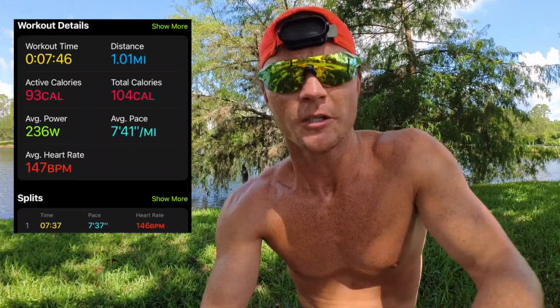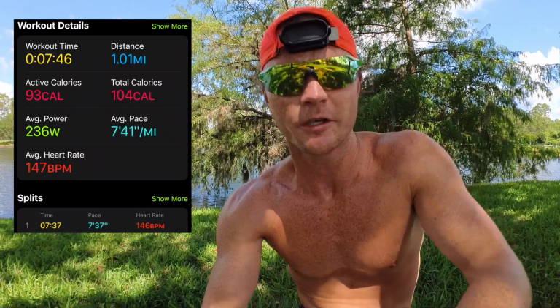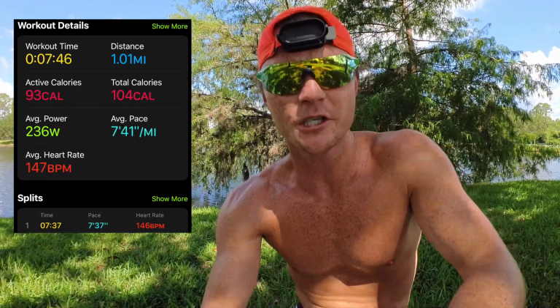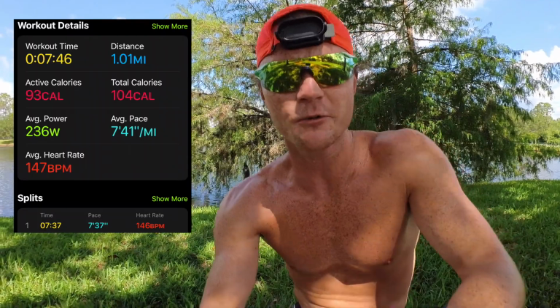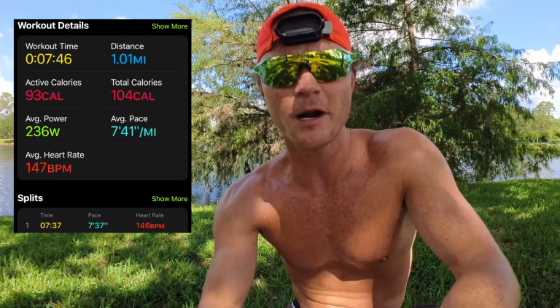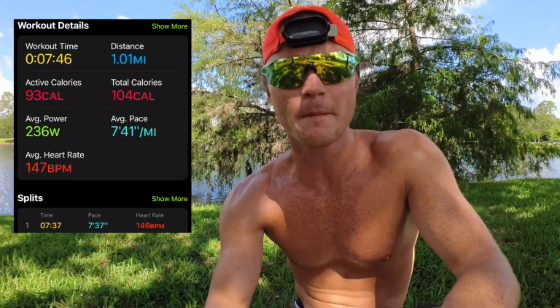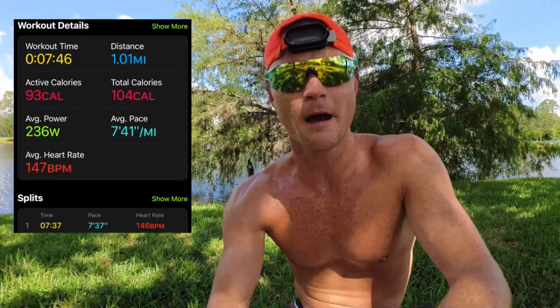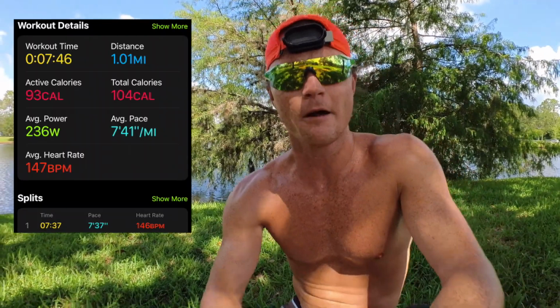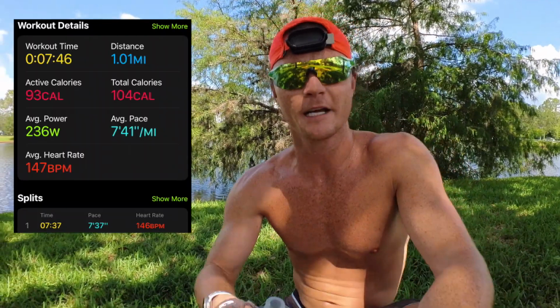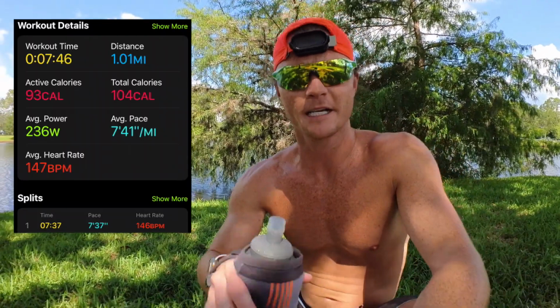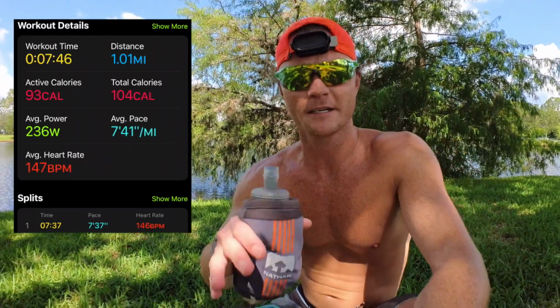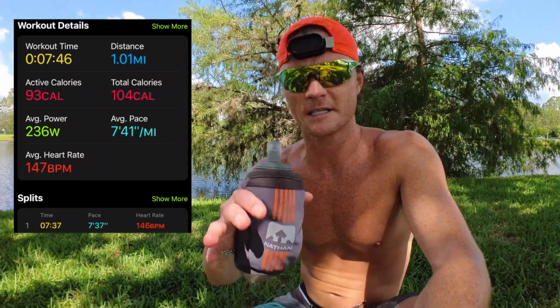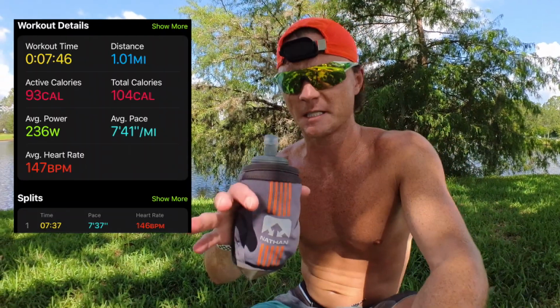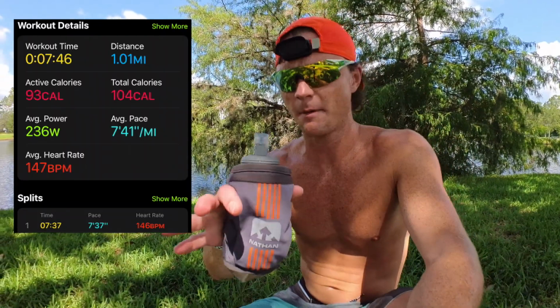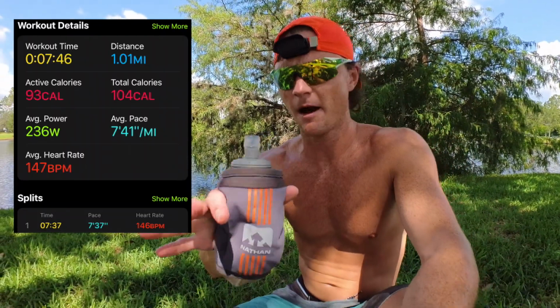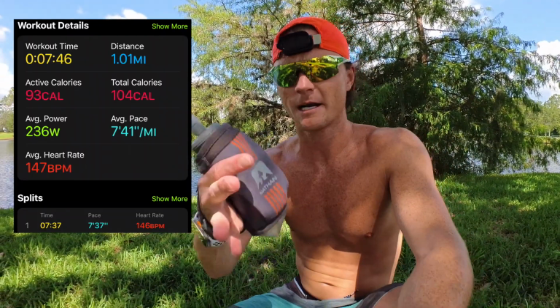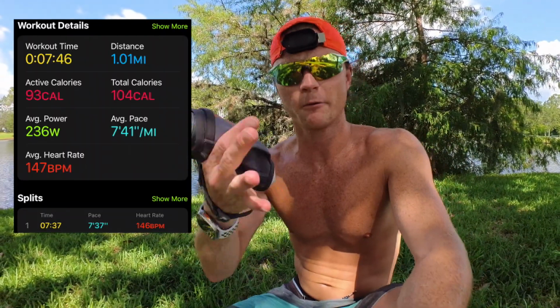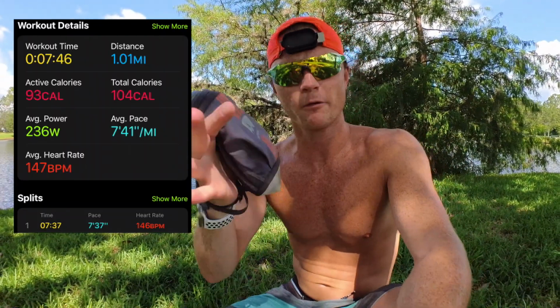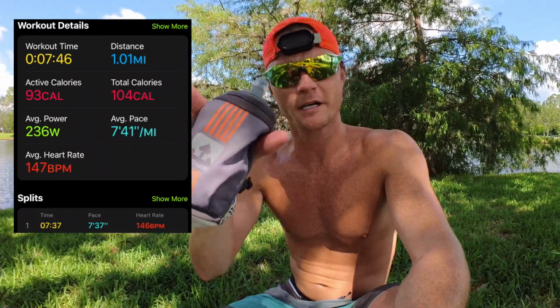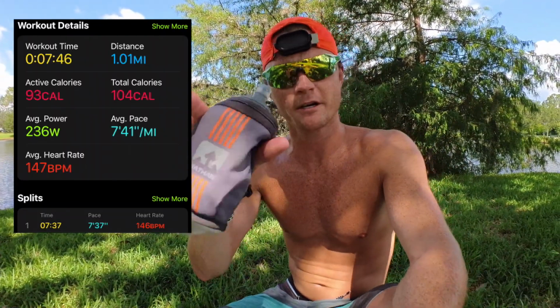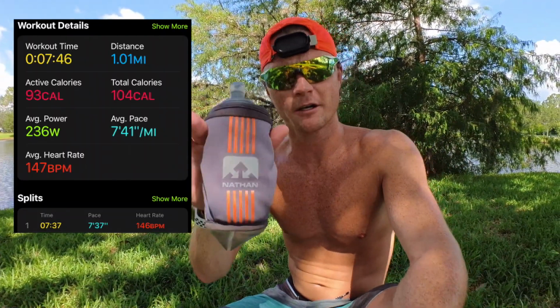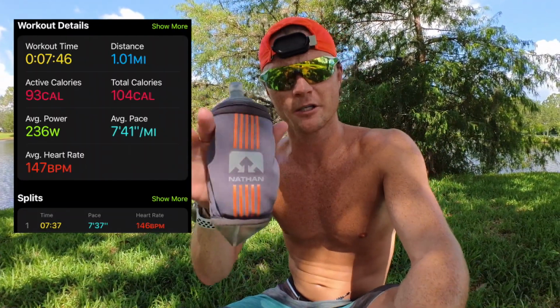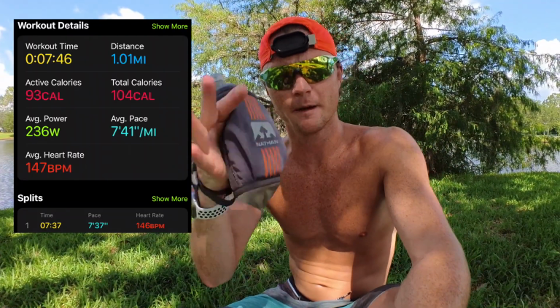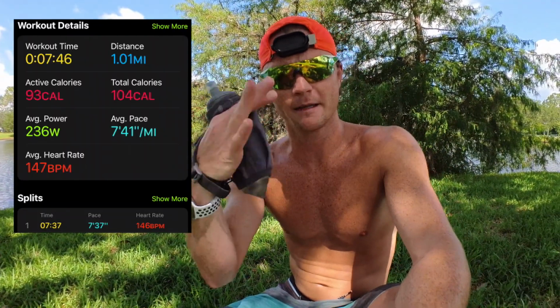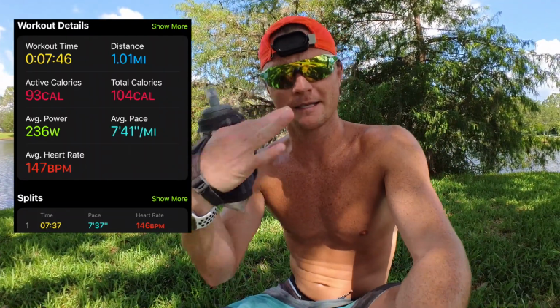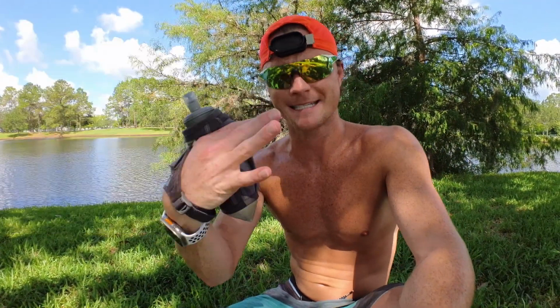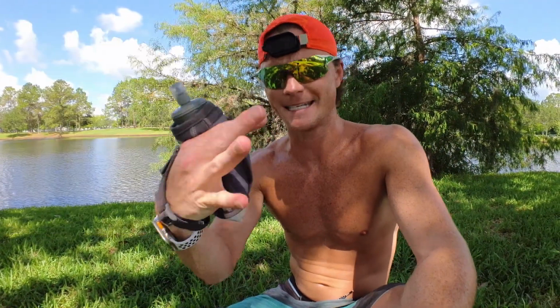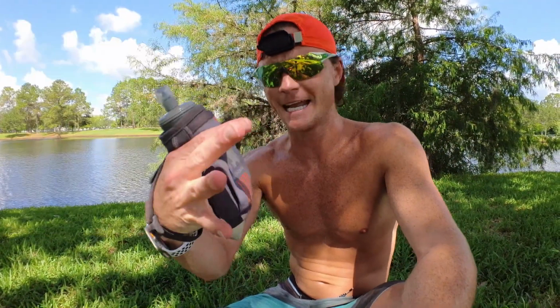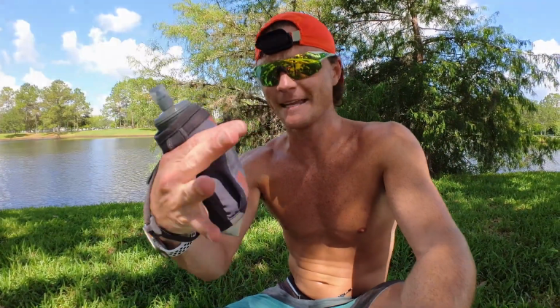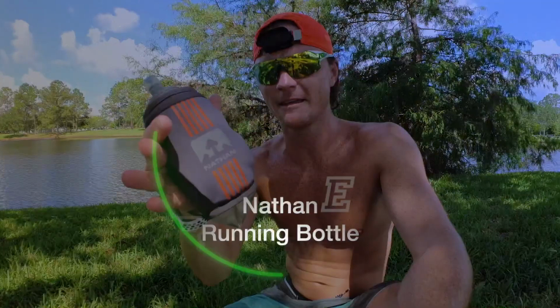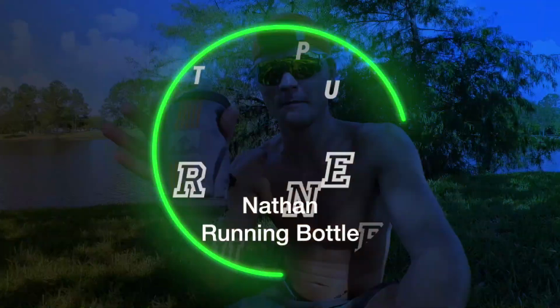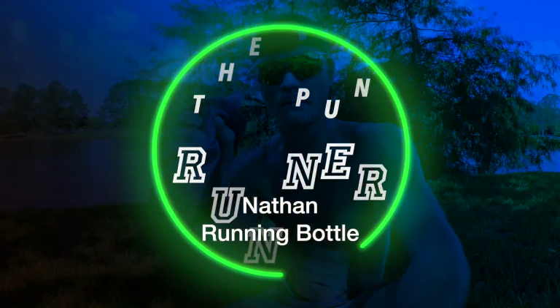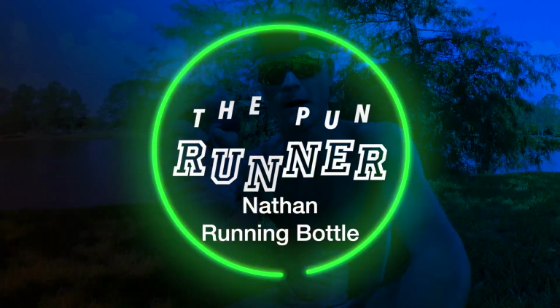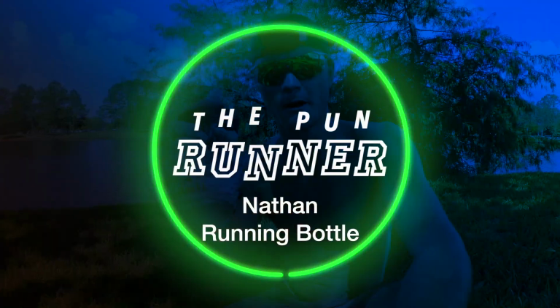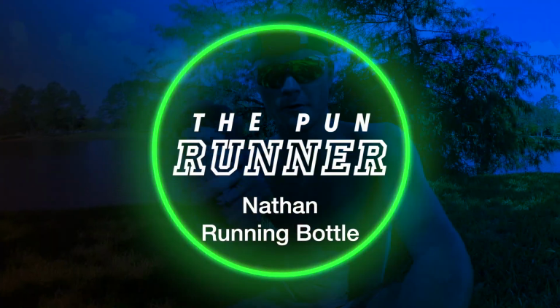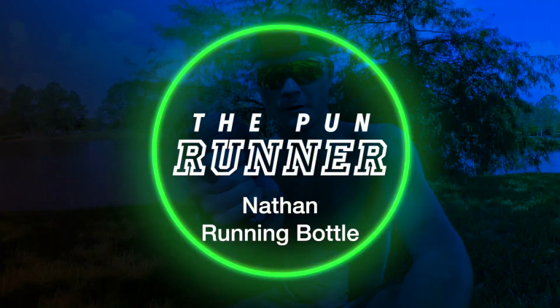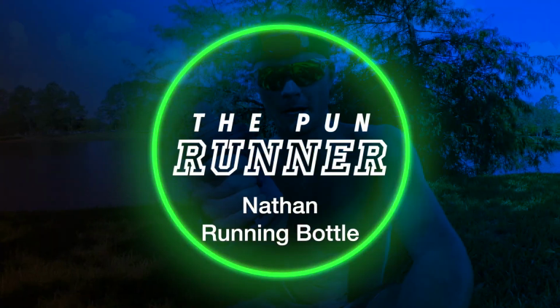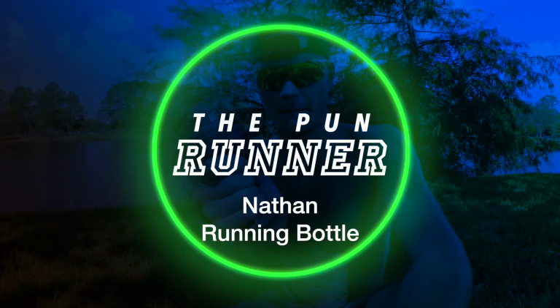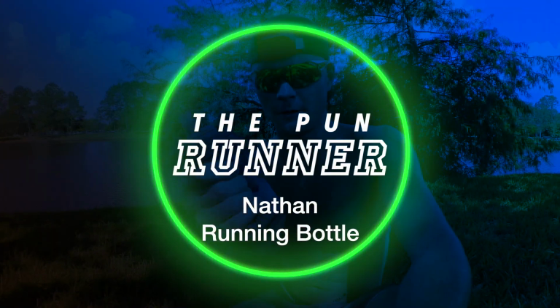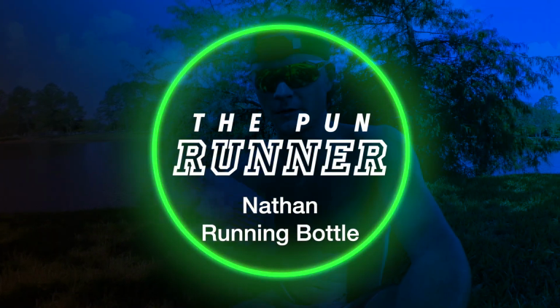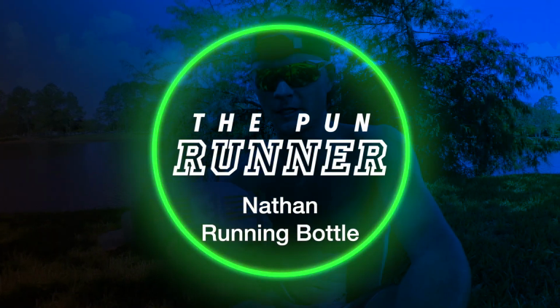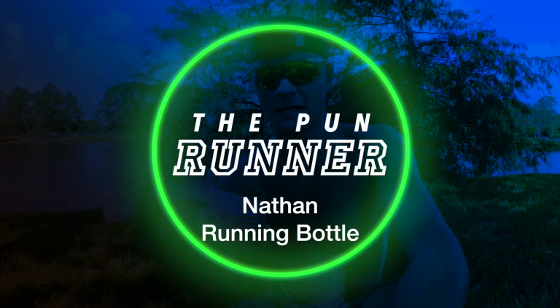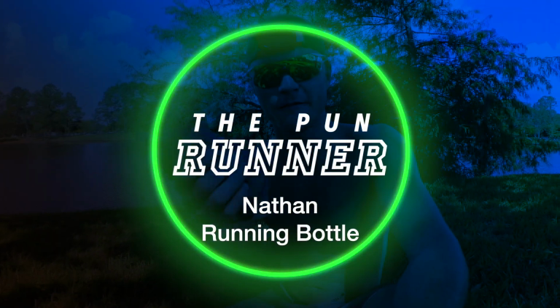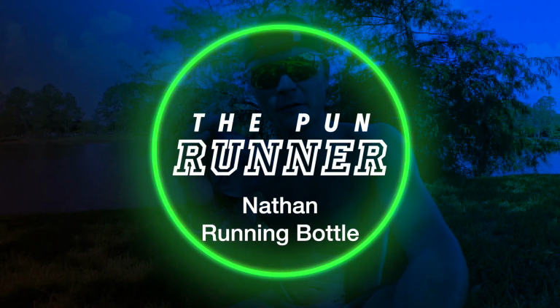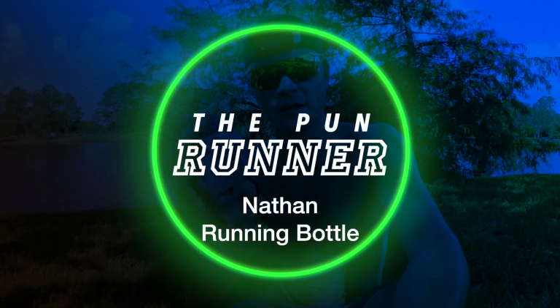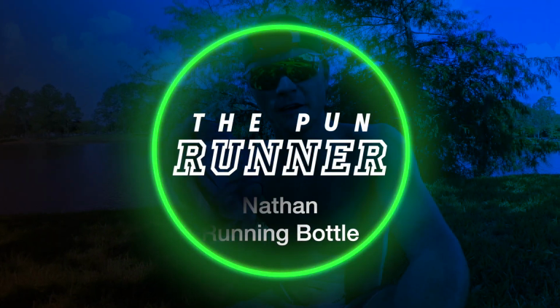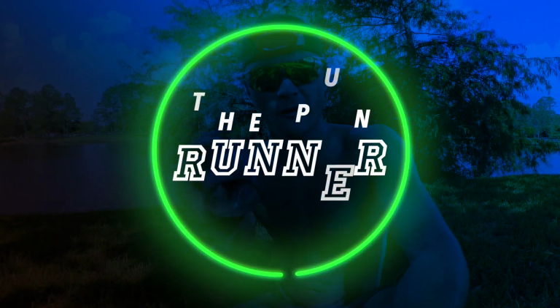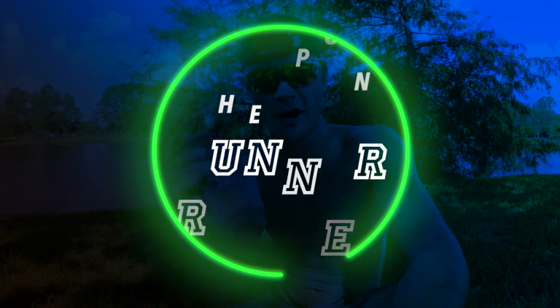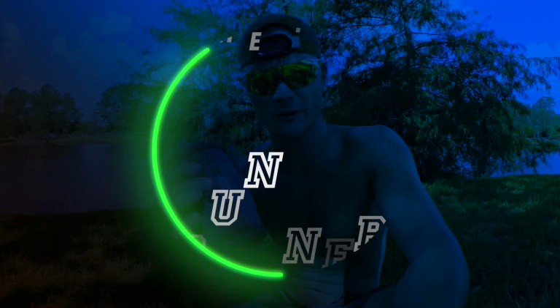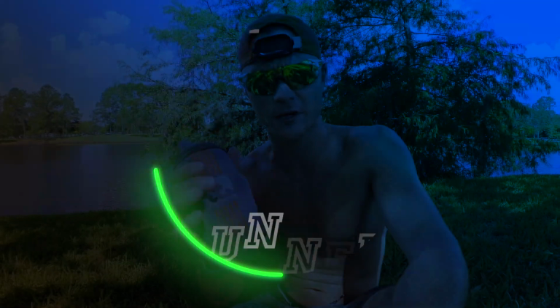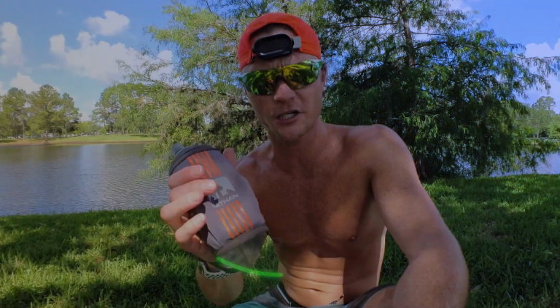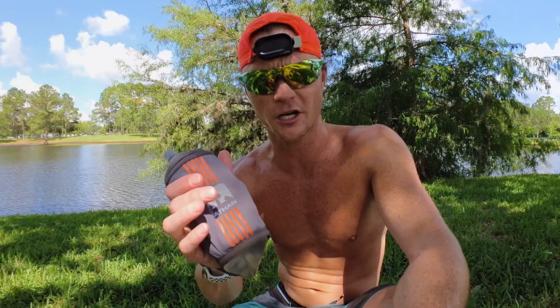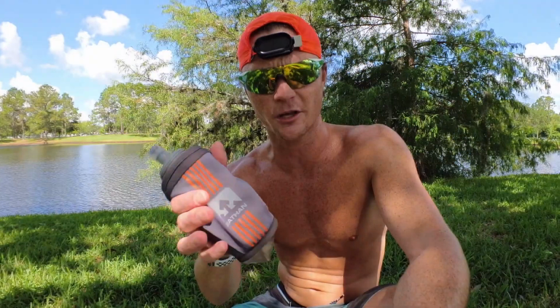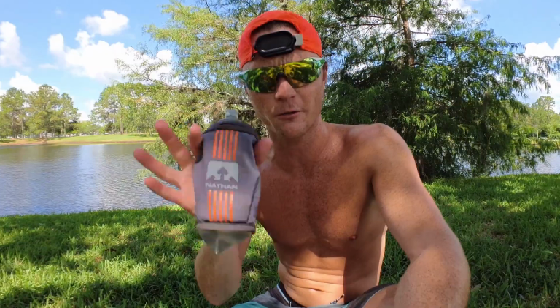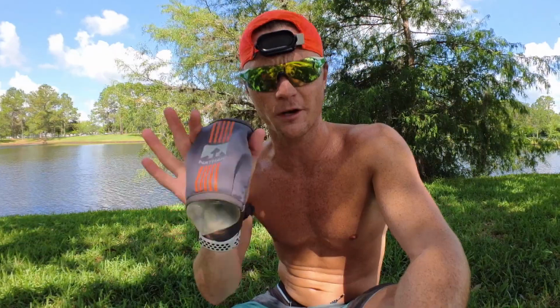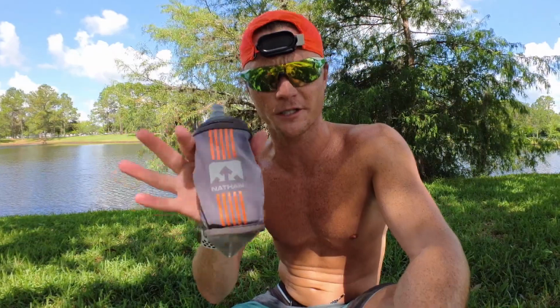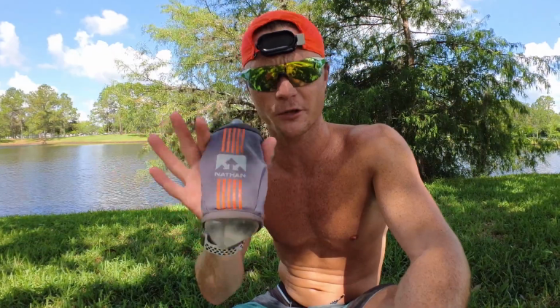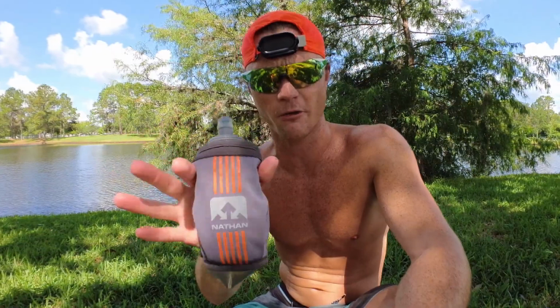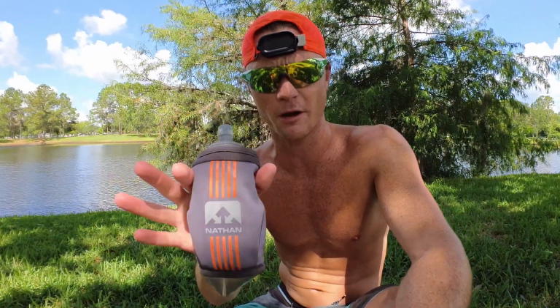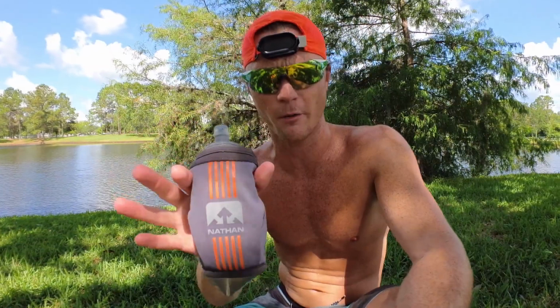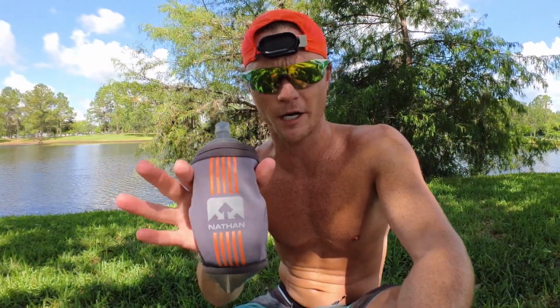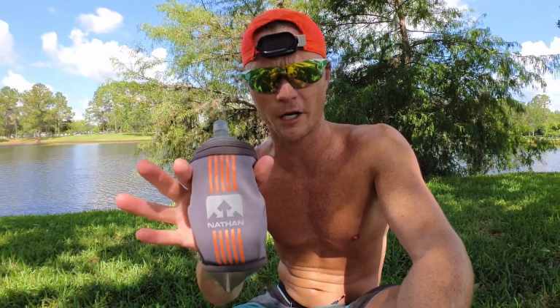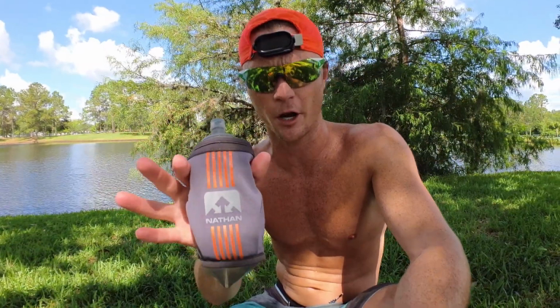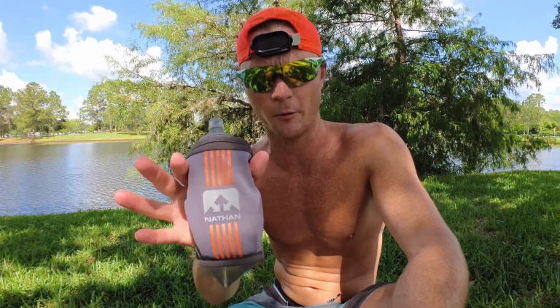I just ran a mile to get to this spot and I wanted to talk to you about this Nathan bottle that I'm using. If you're looking for hydration on the run, this is a great way to go.